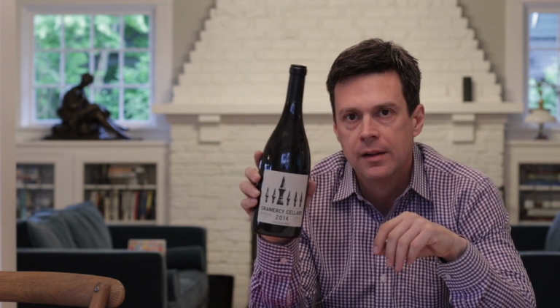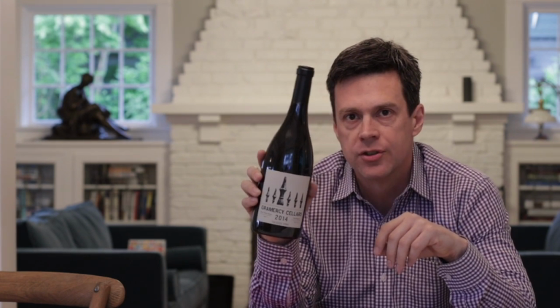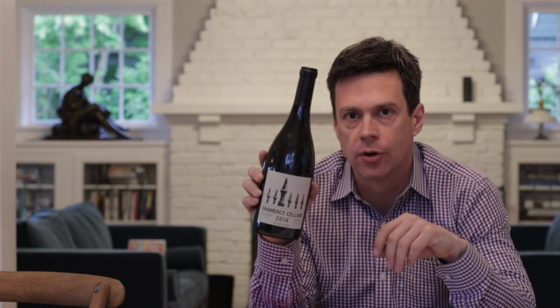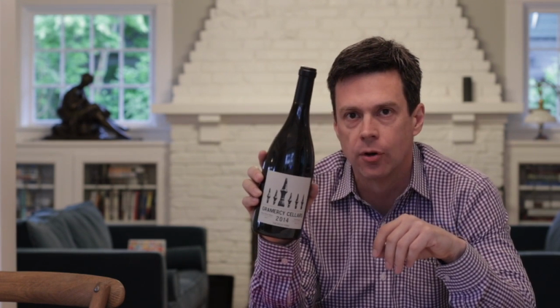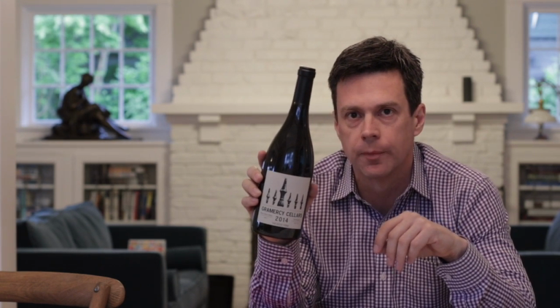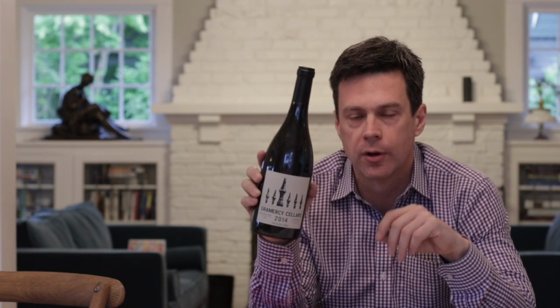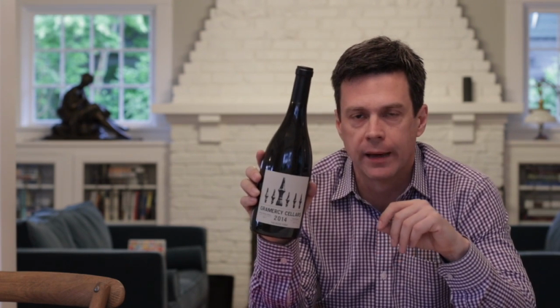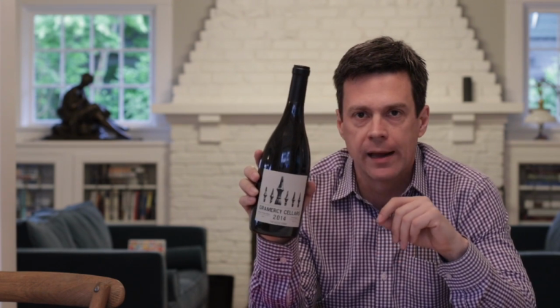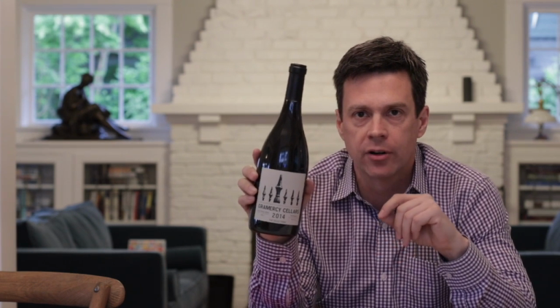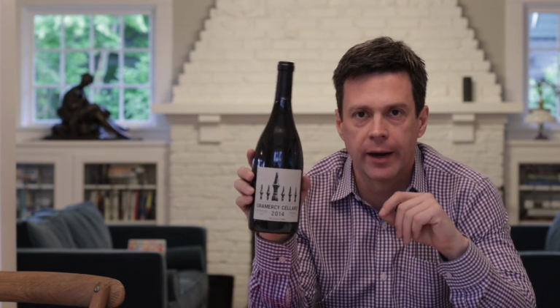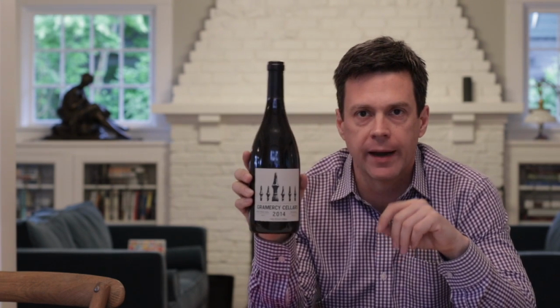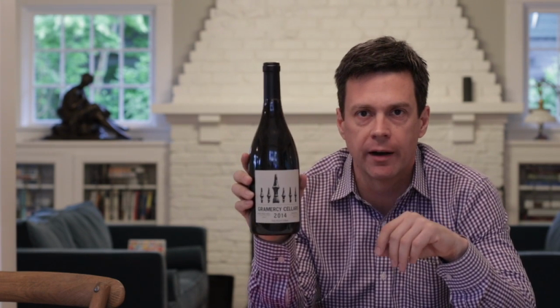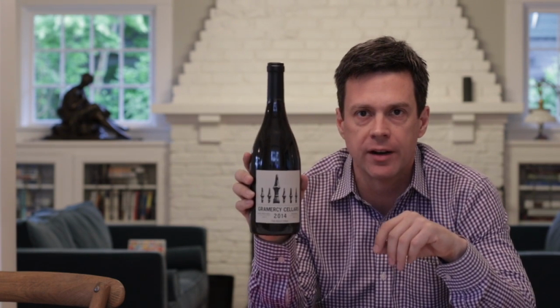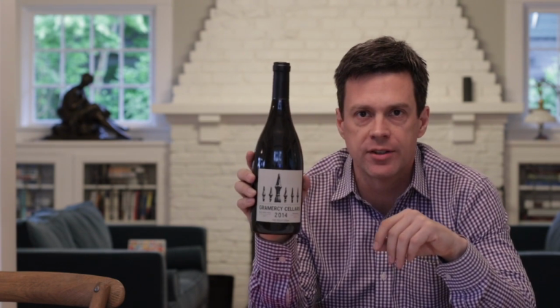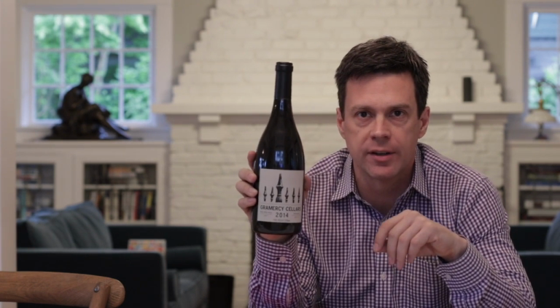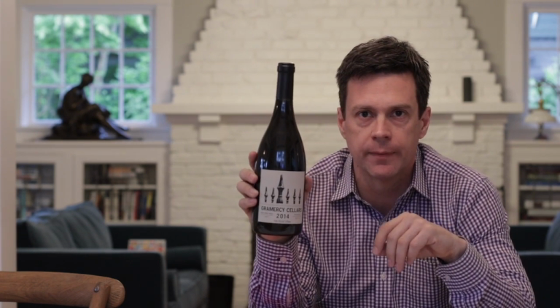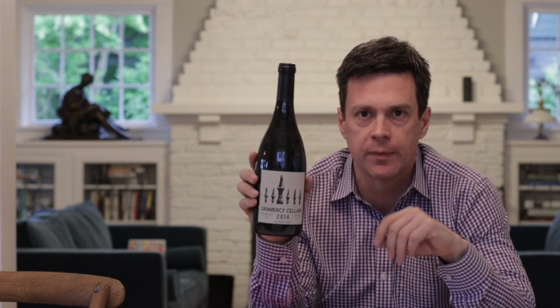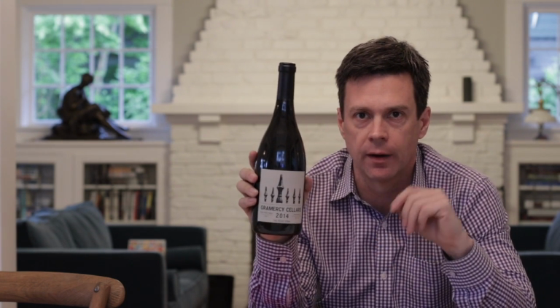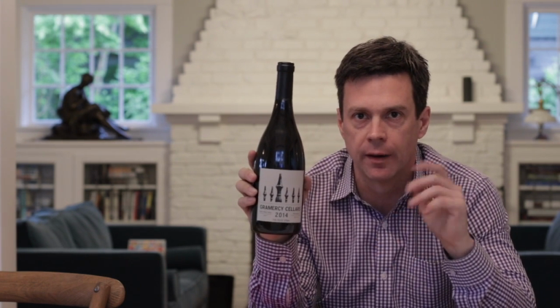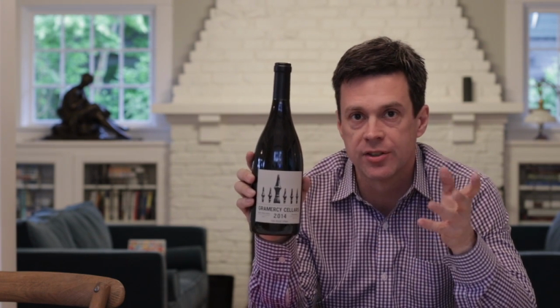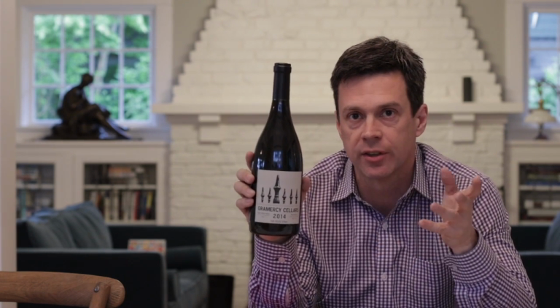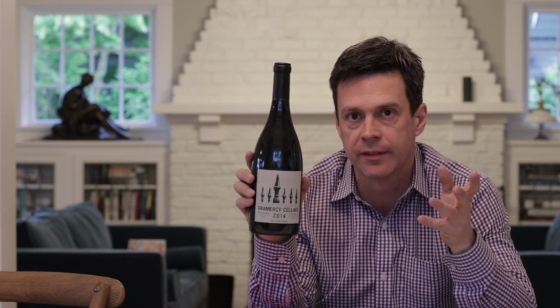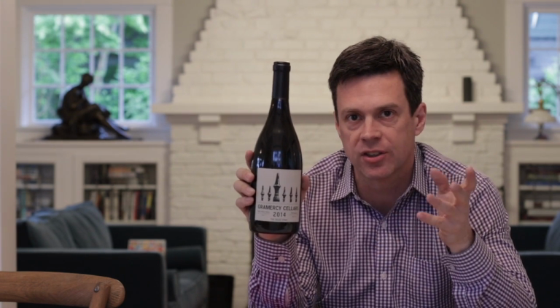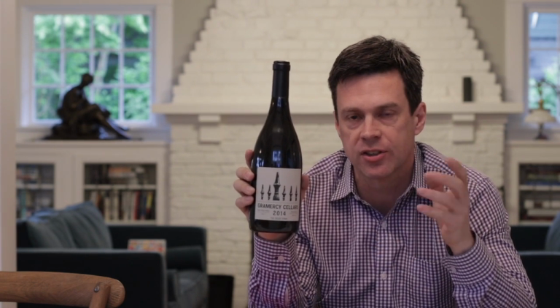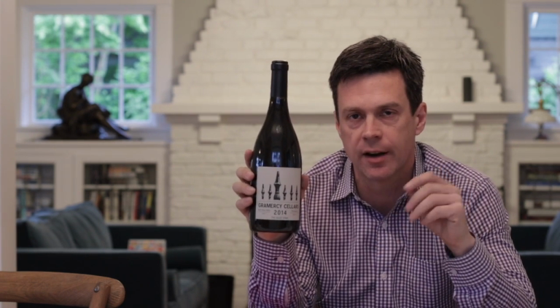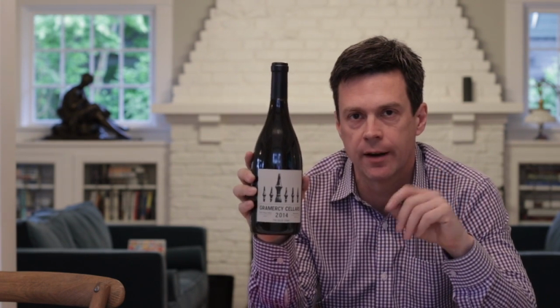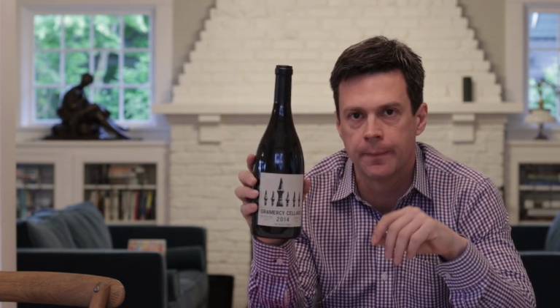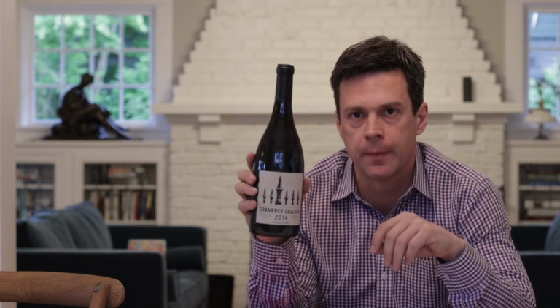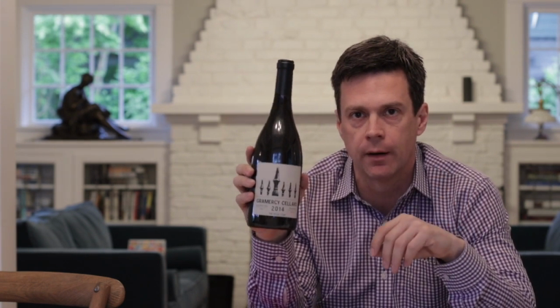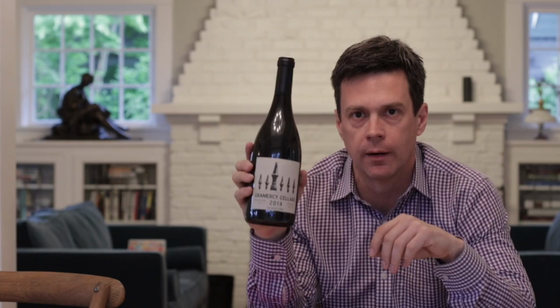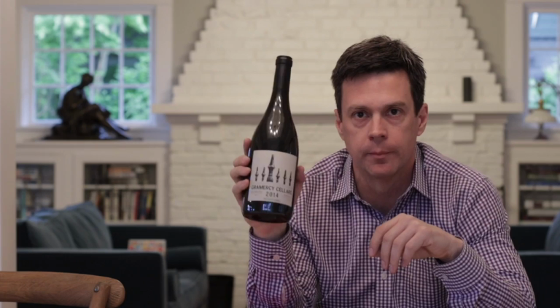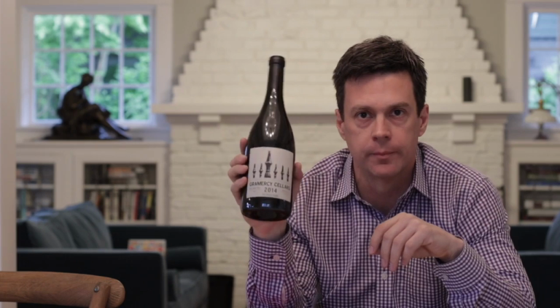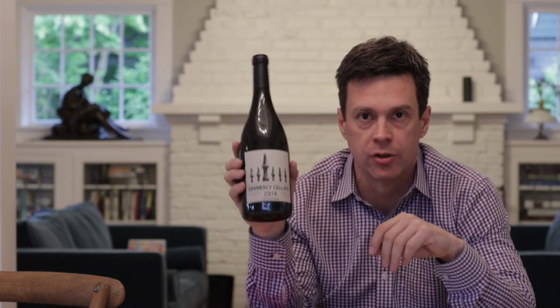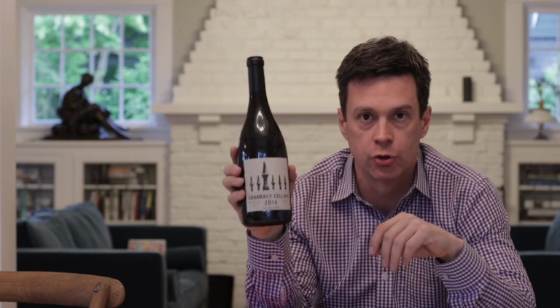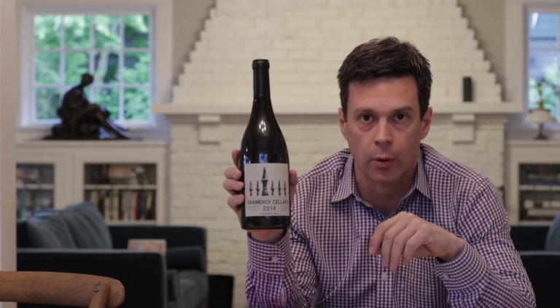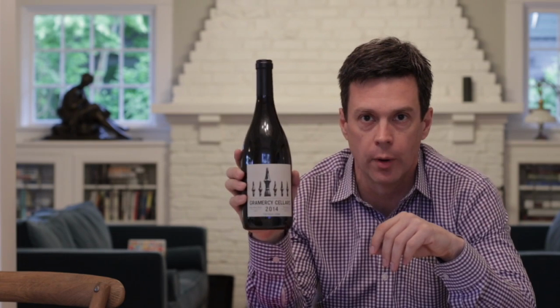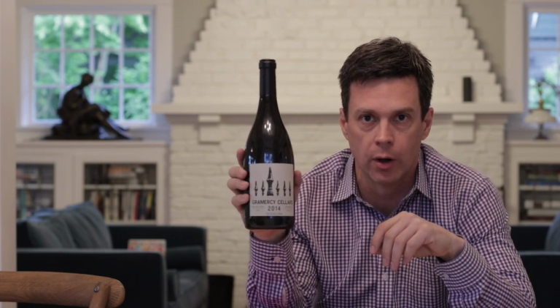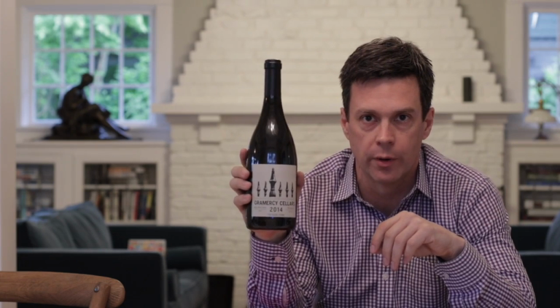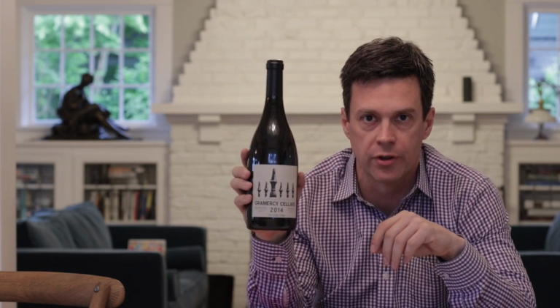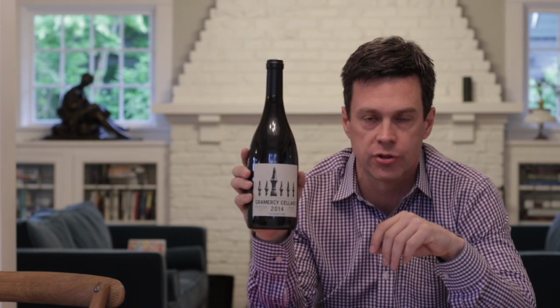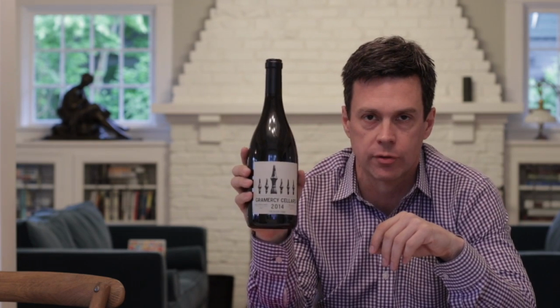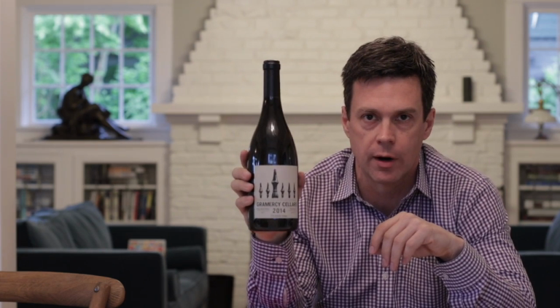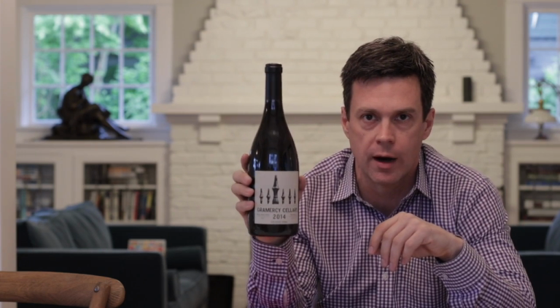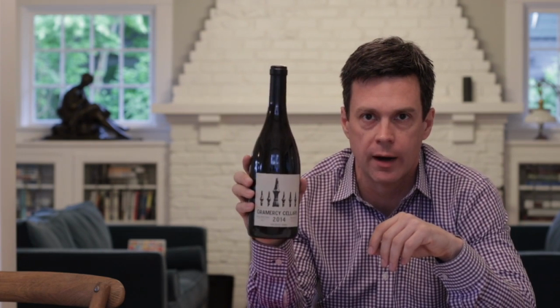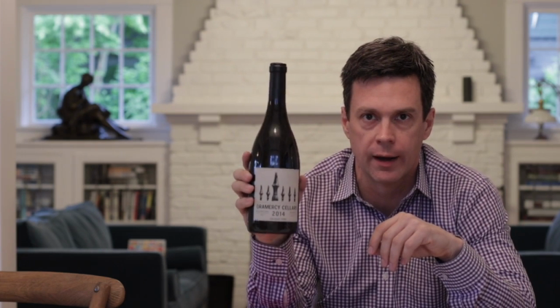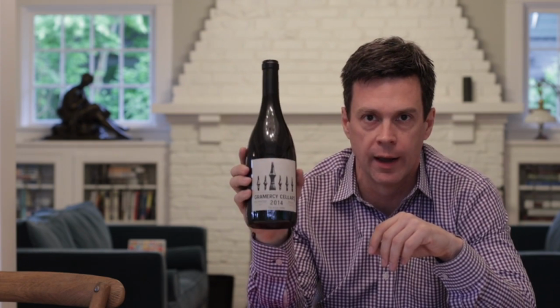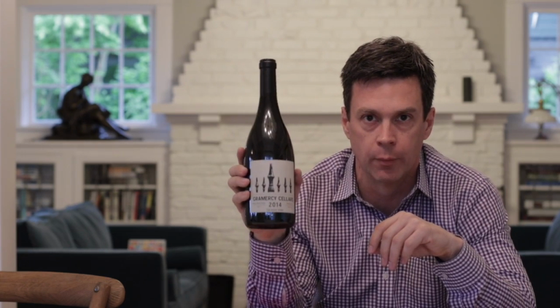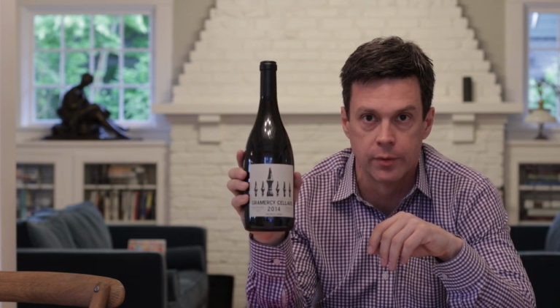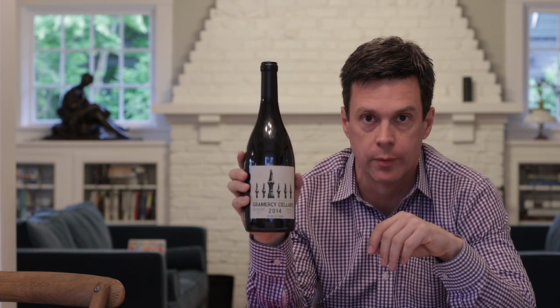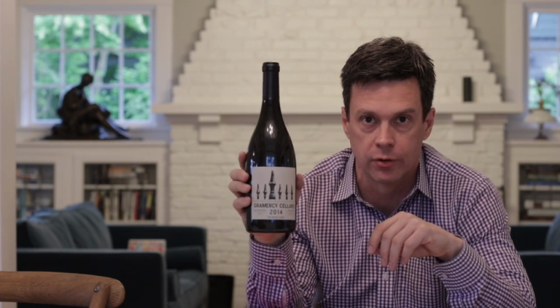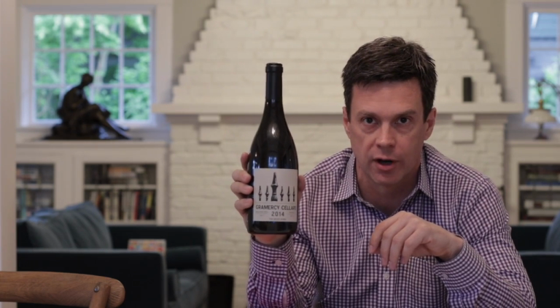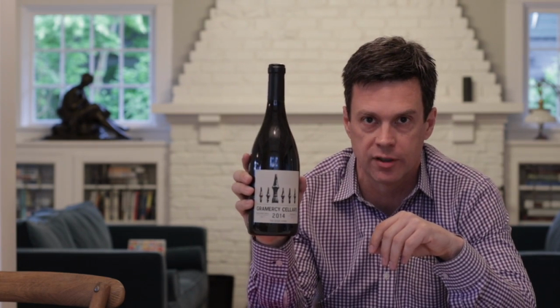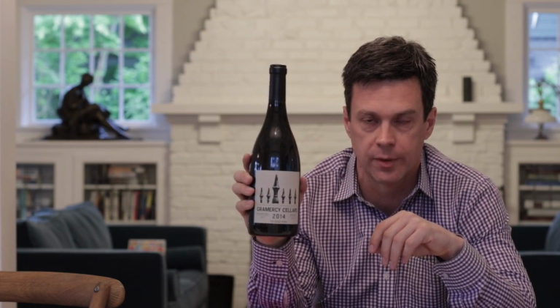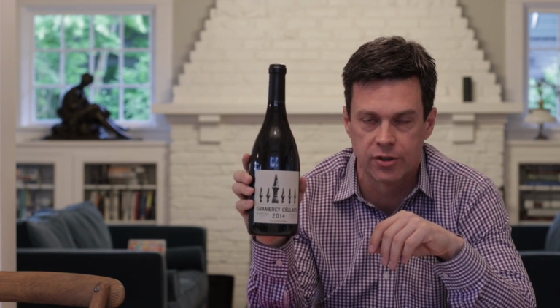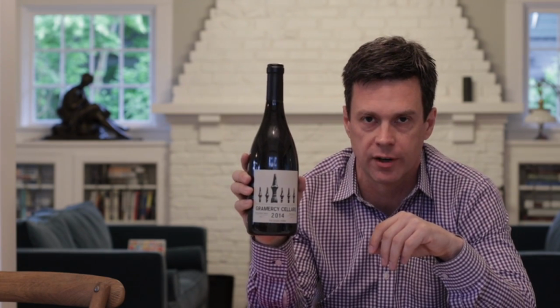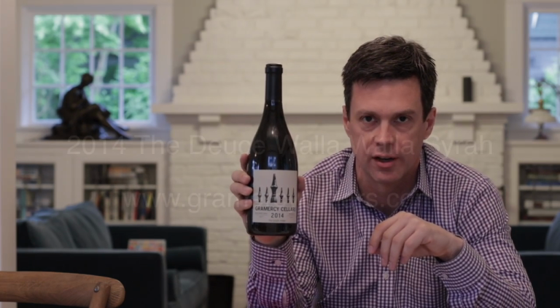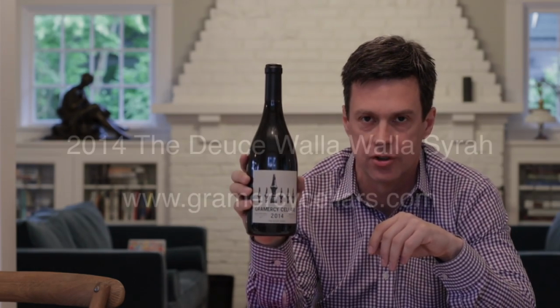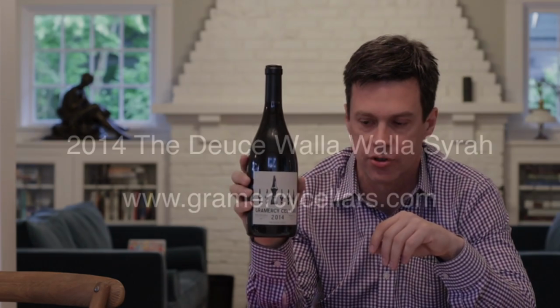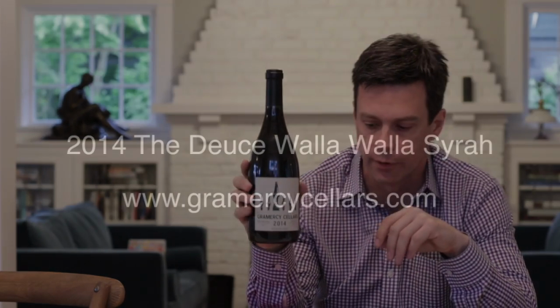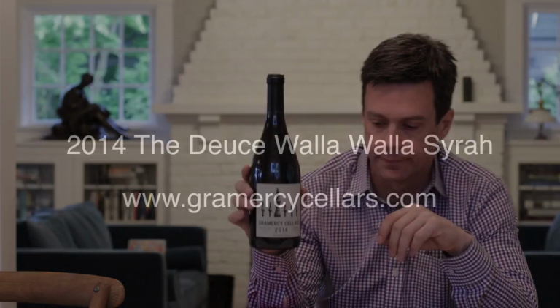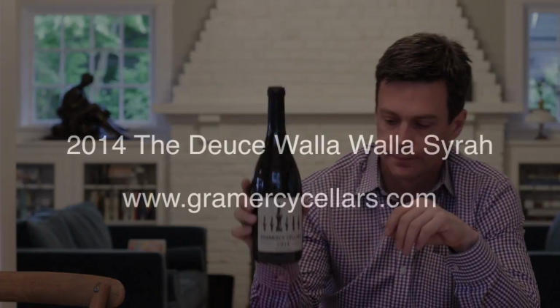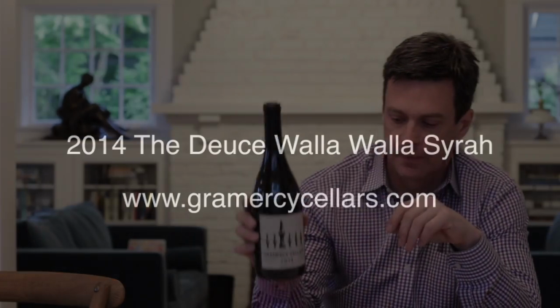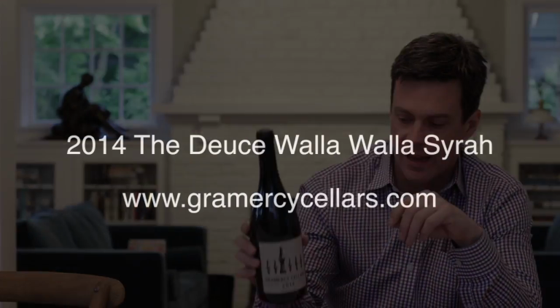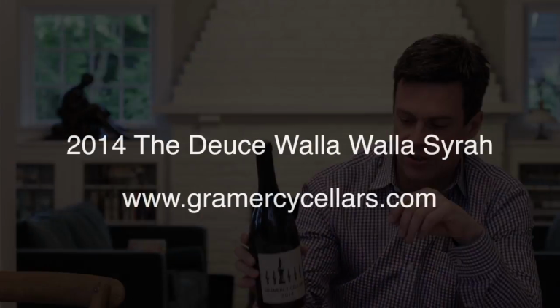Again, Greg Harrington. Until next time, enjoy Walla Walla Syrah and we will be talking to you soon. Thanks.